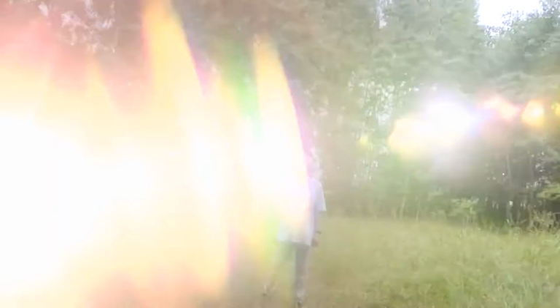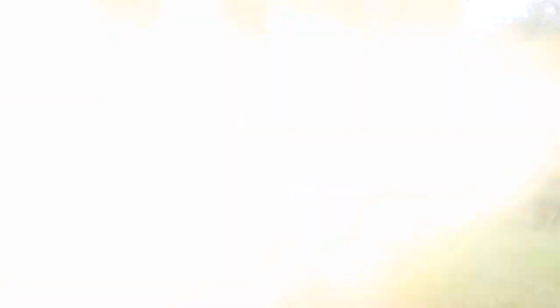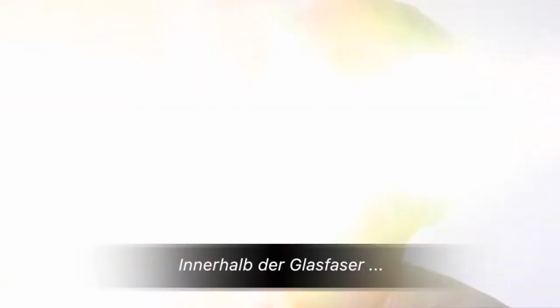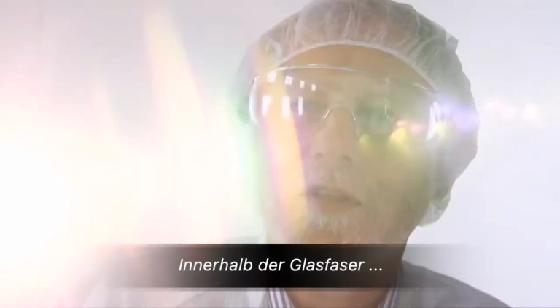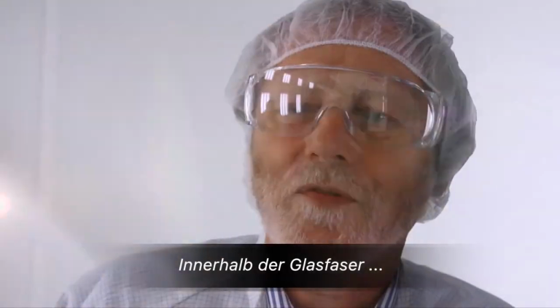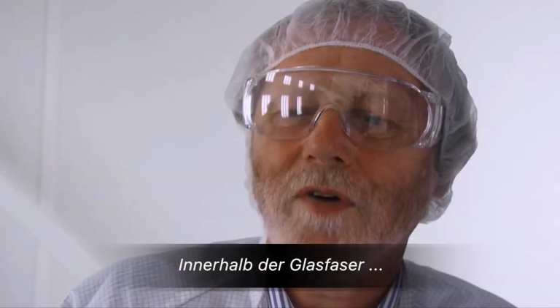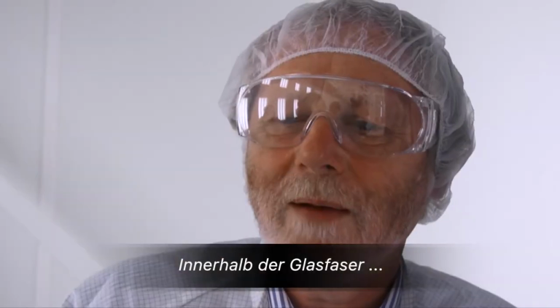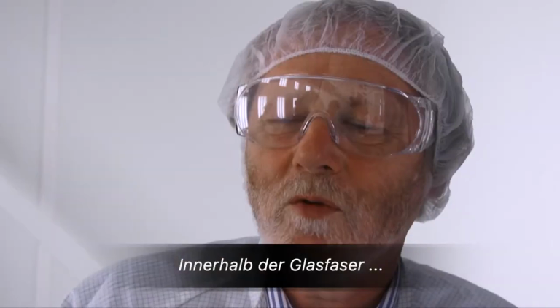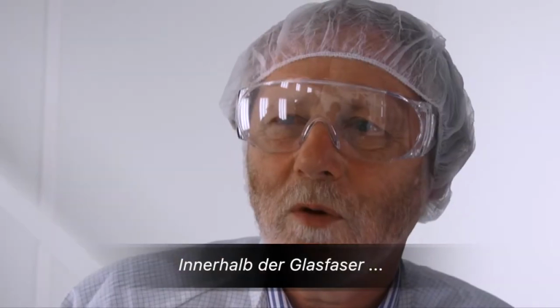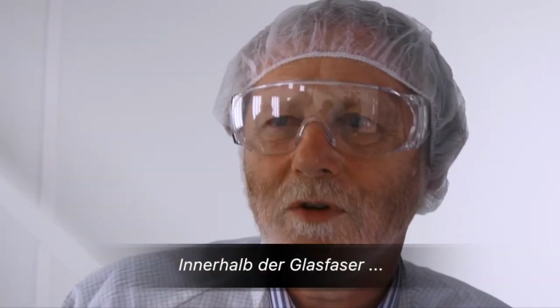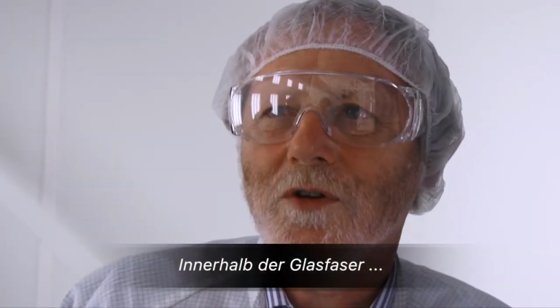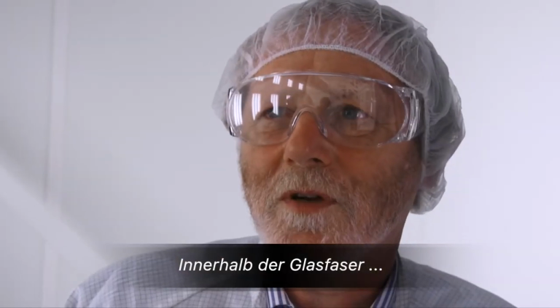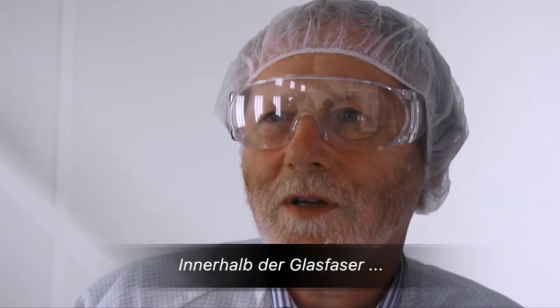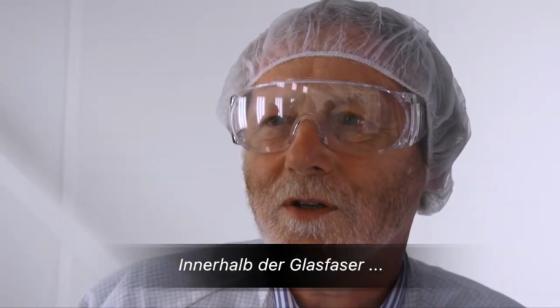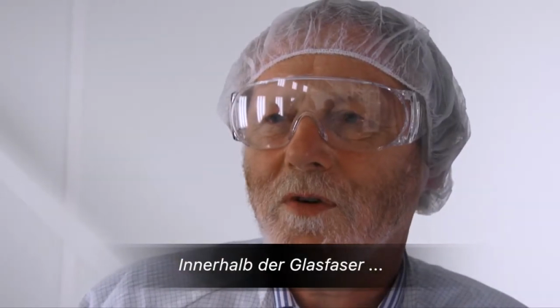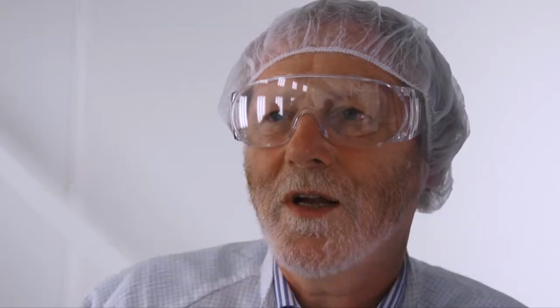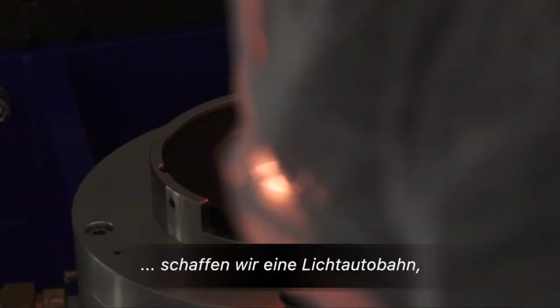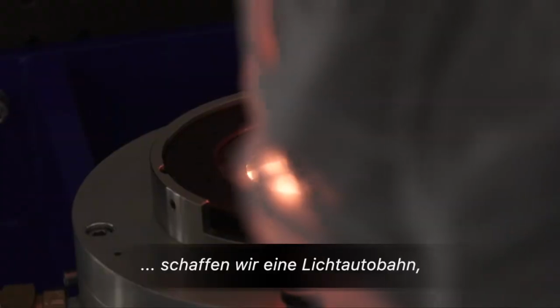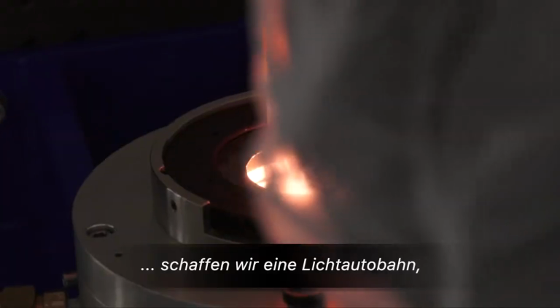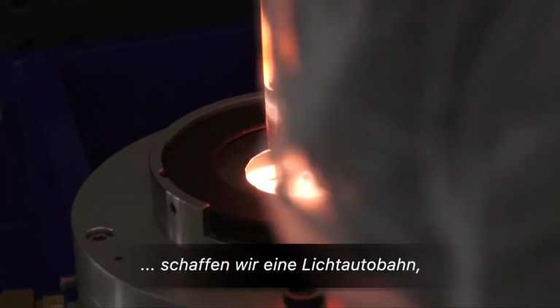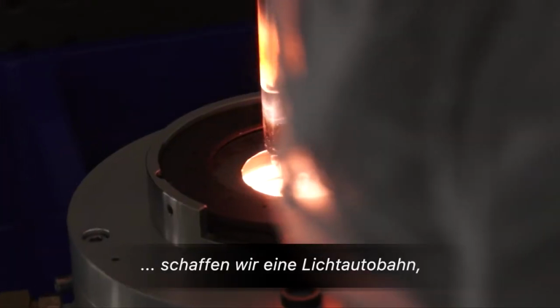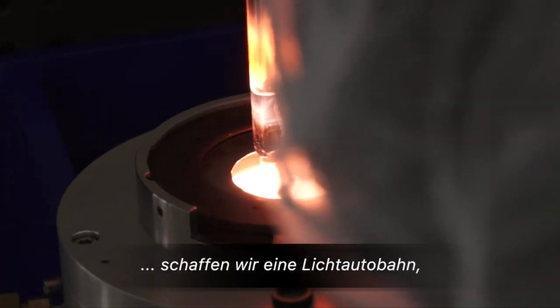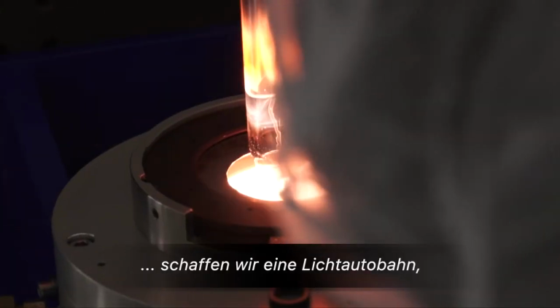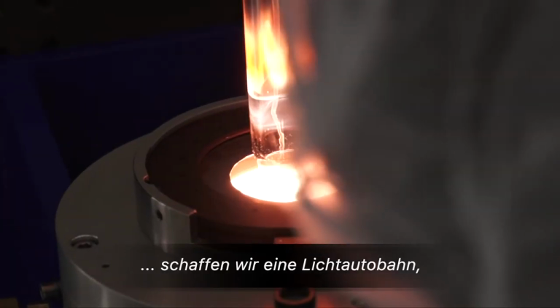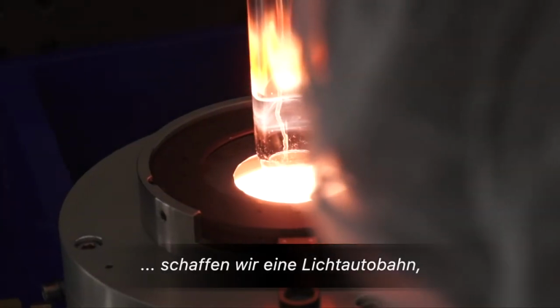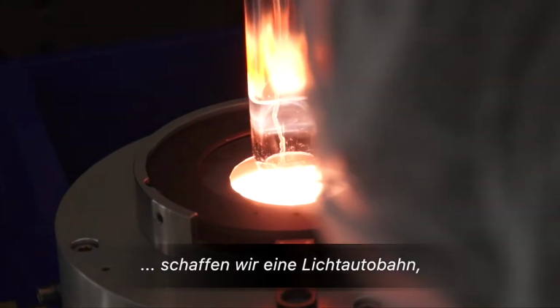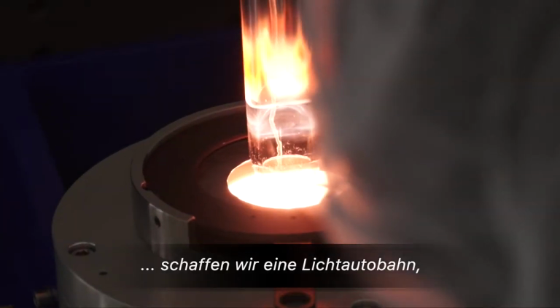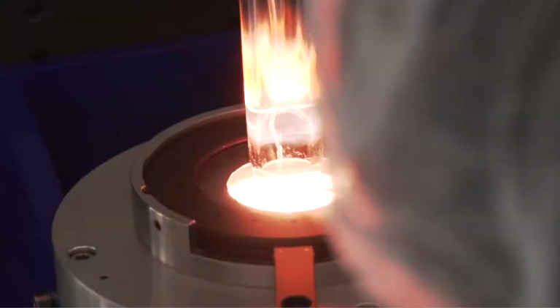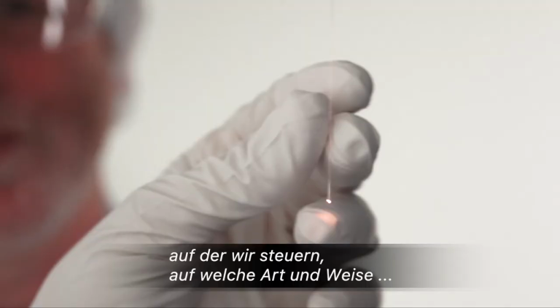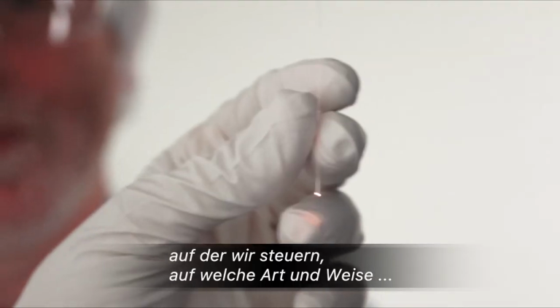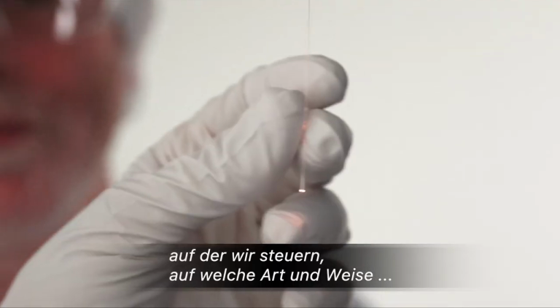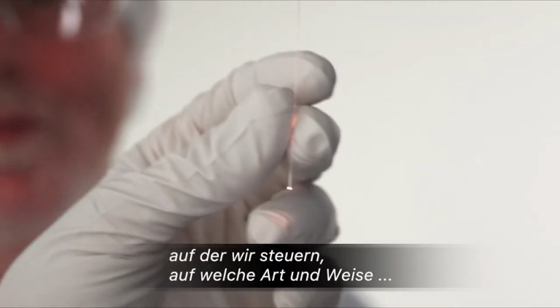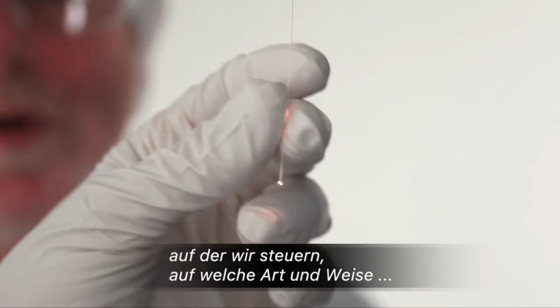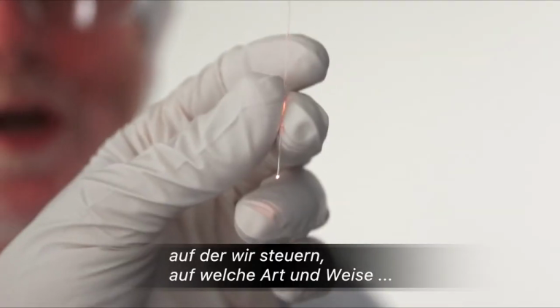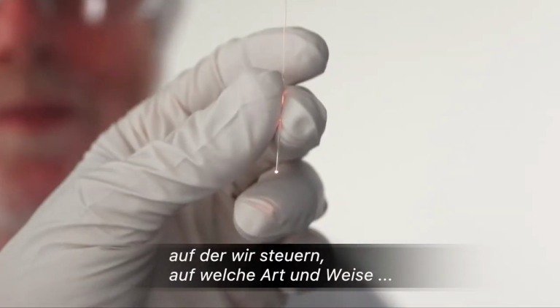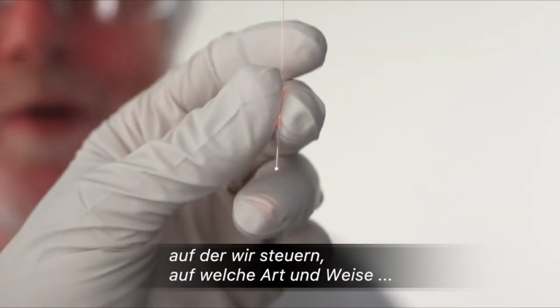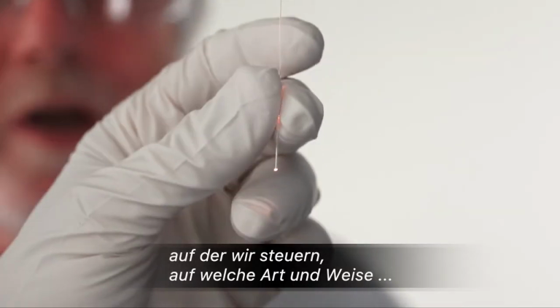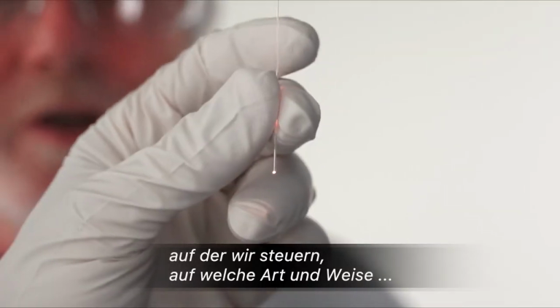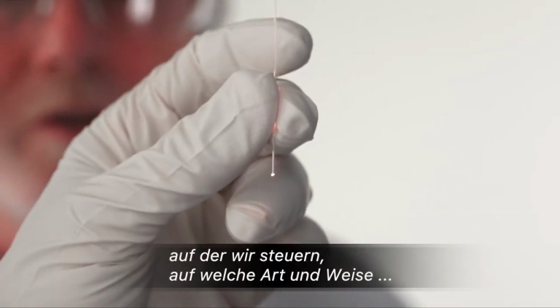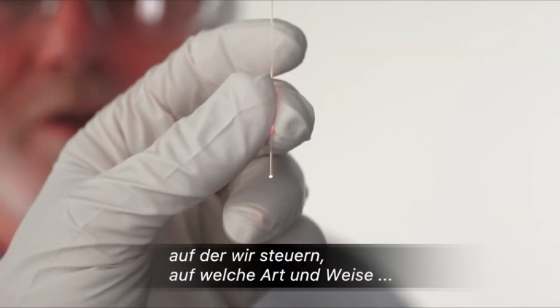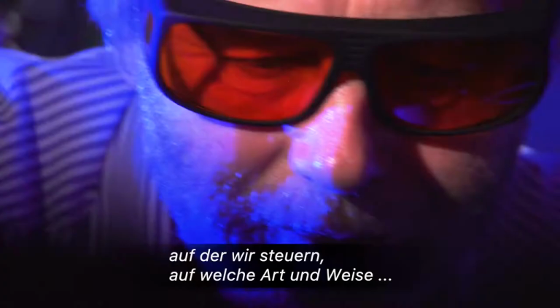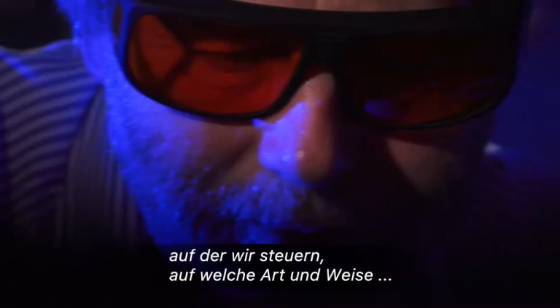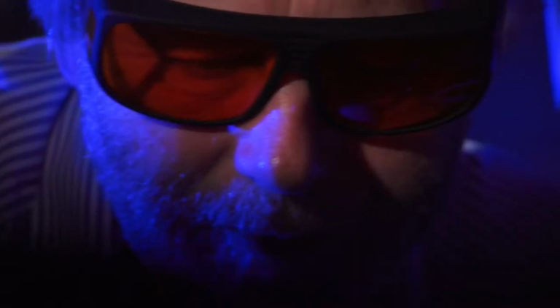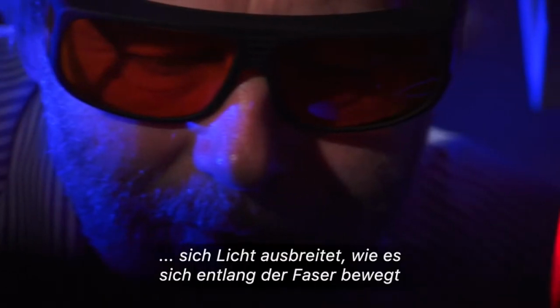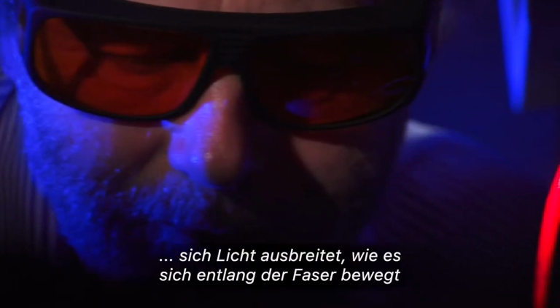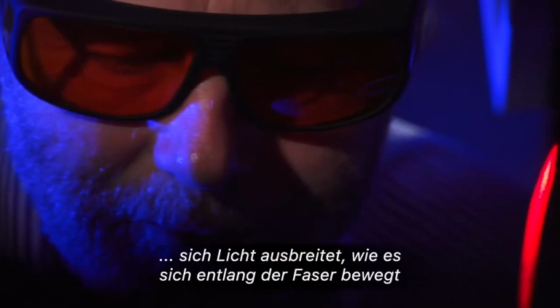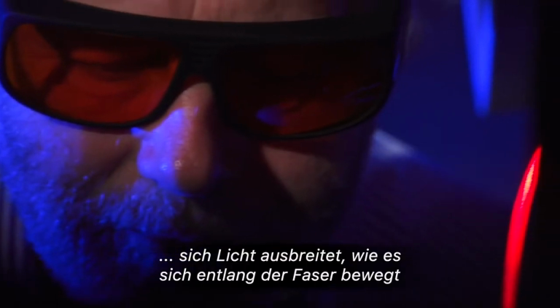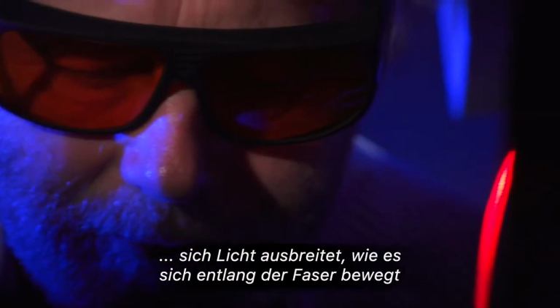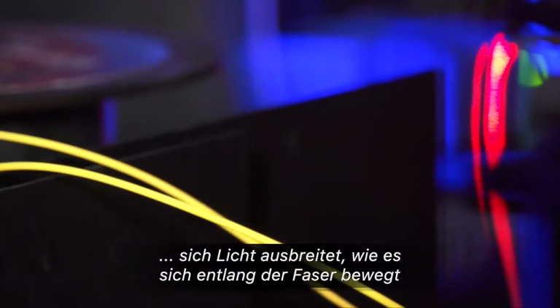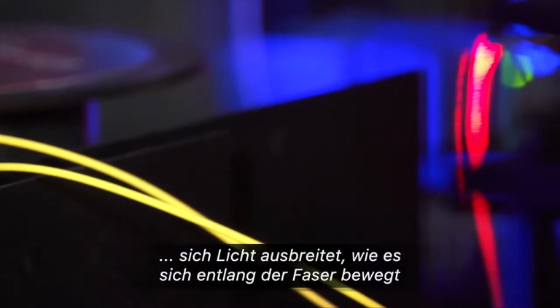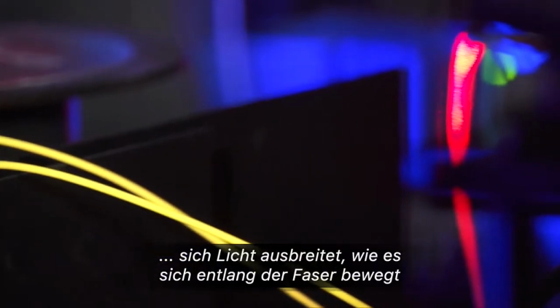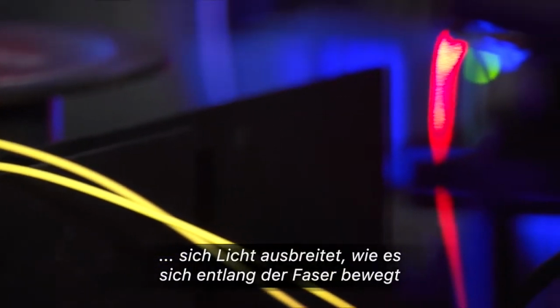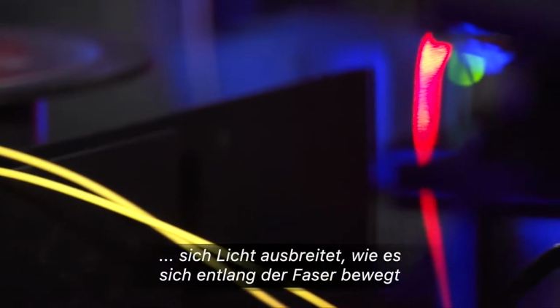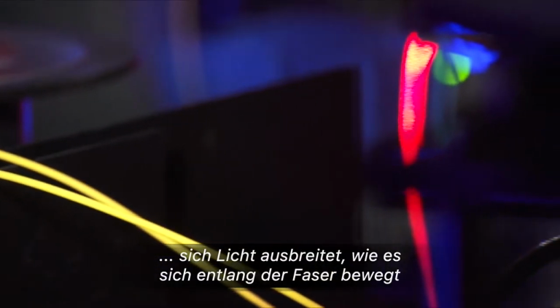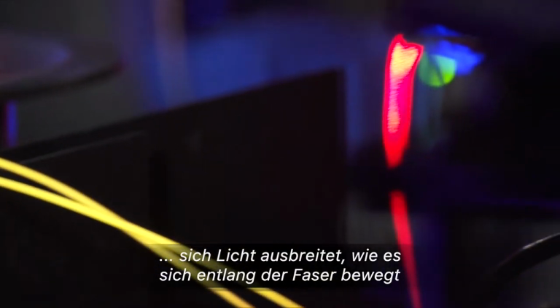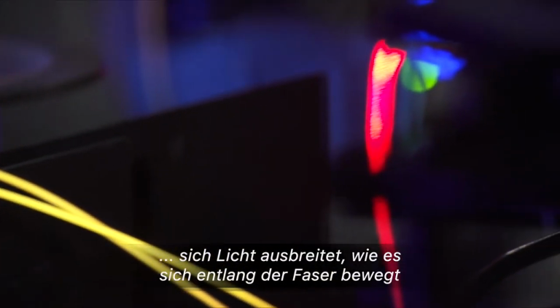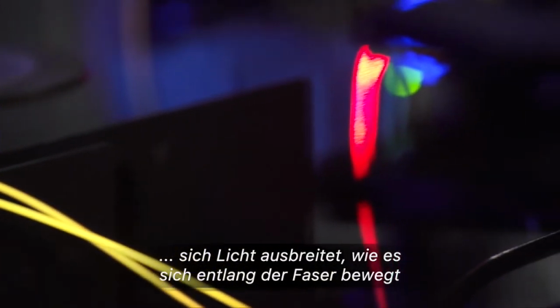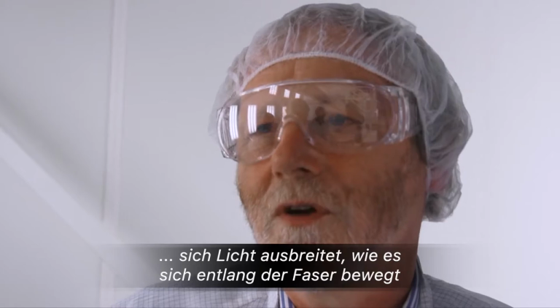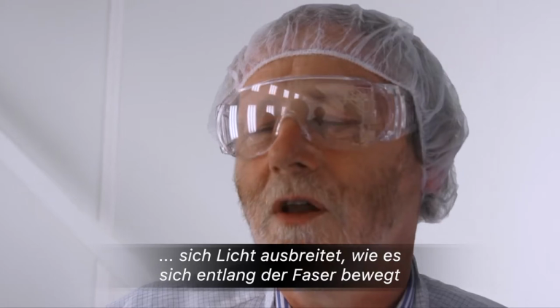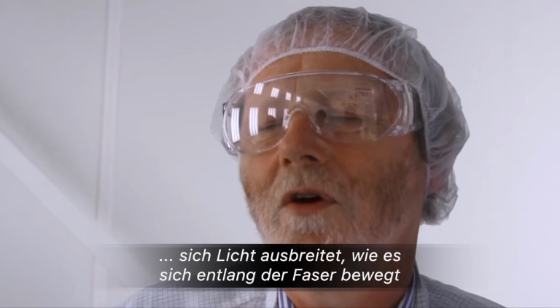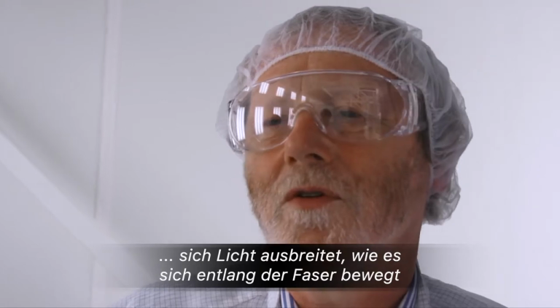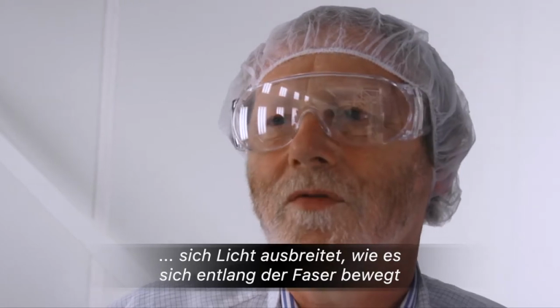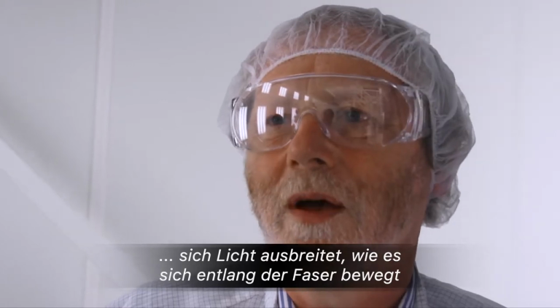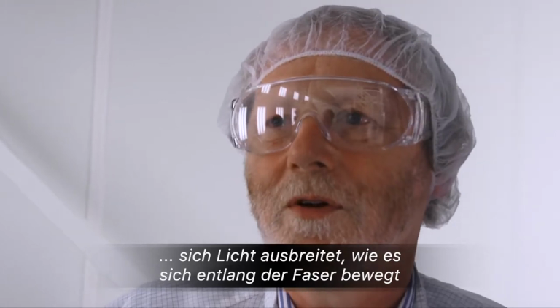Inside the fiber, what we're doing is creating a highway for light in which we can control the way it propagates, the way it travels along the fiber.